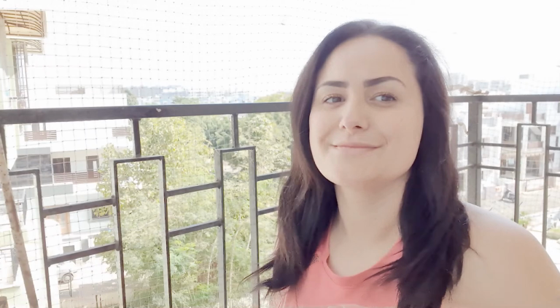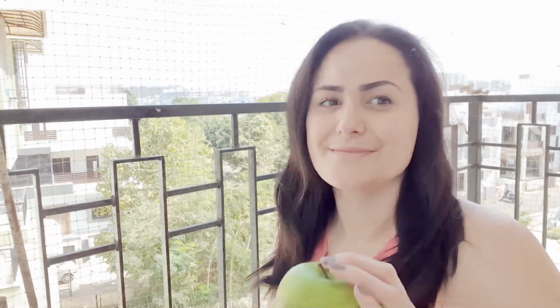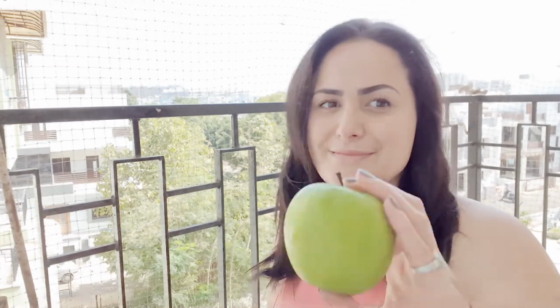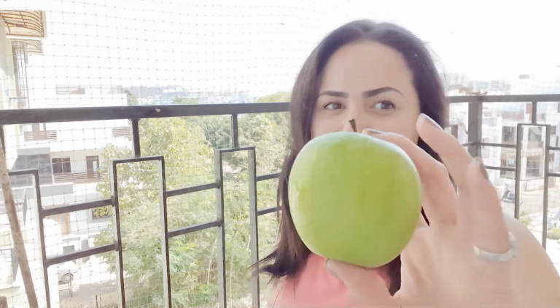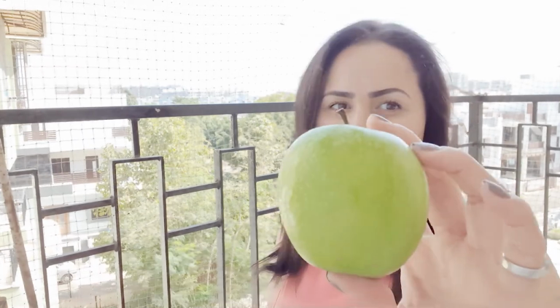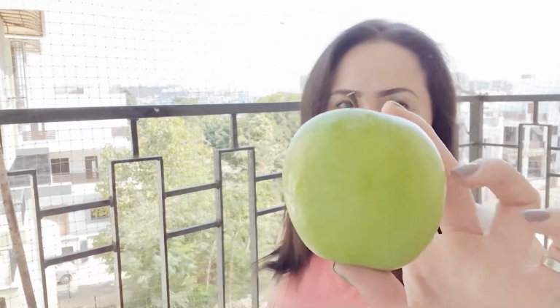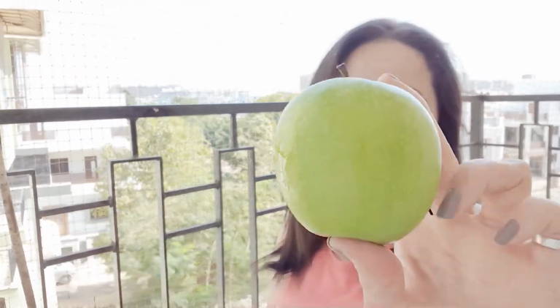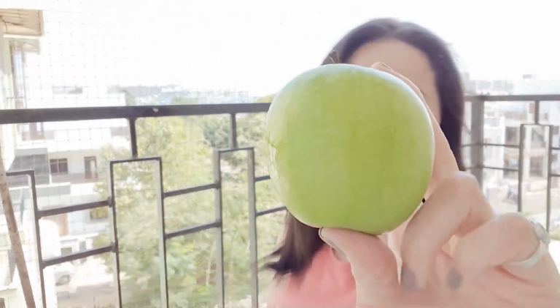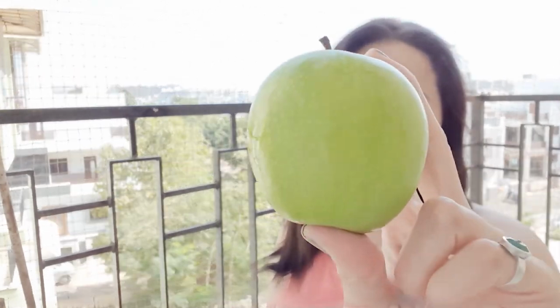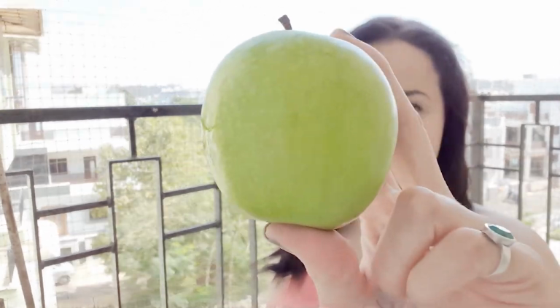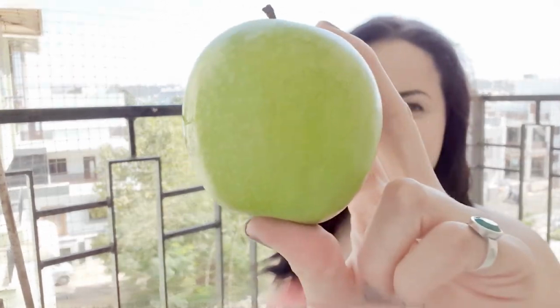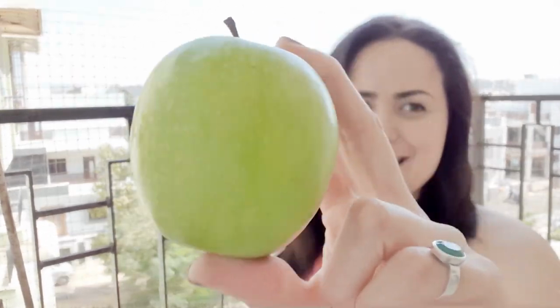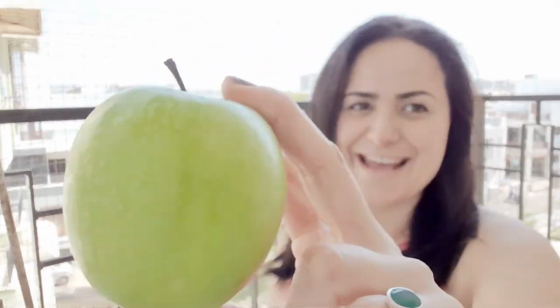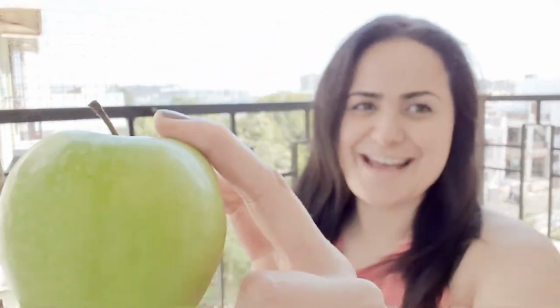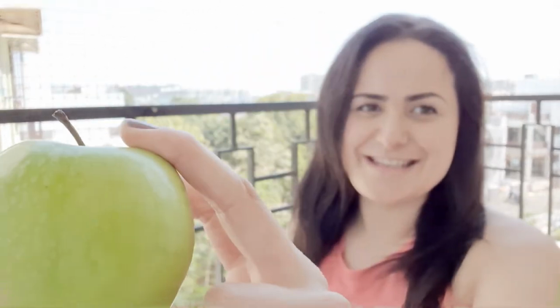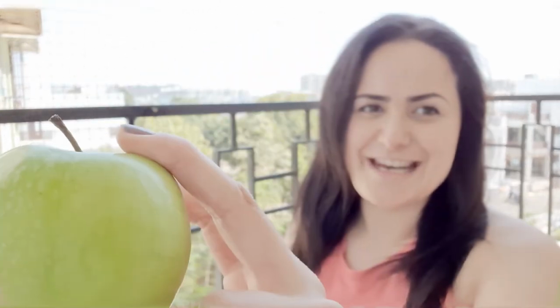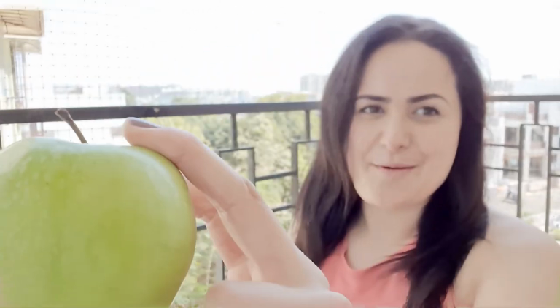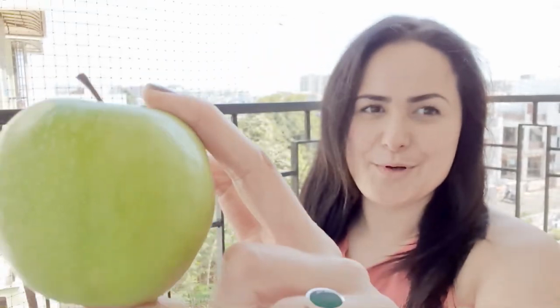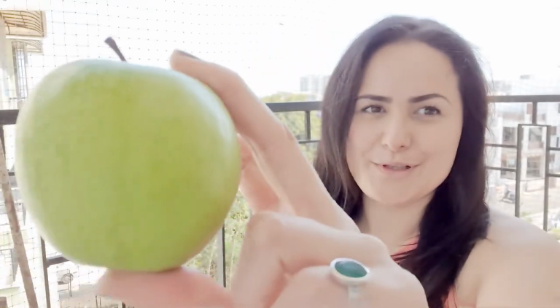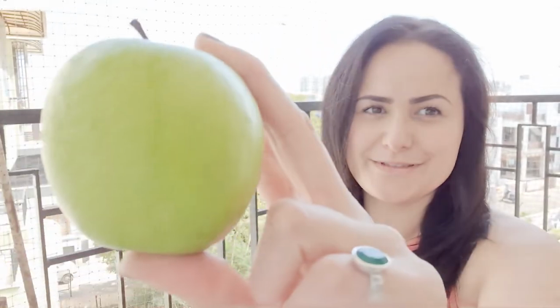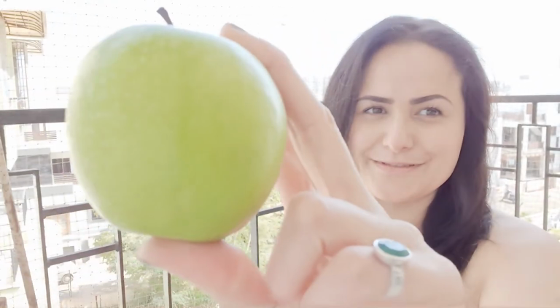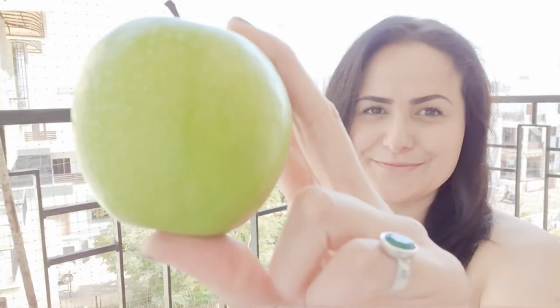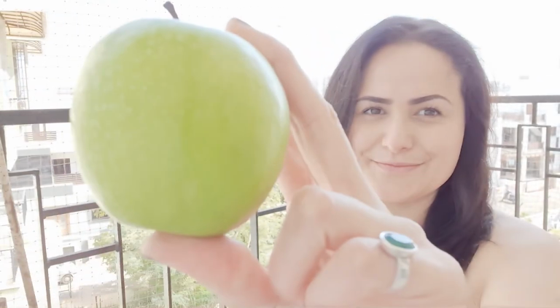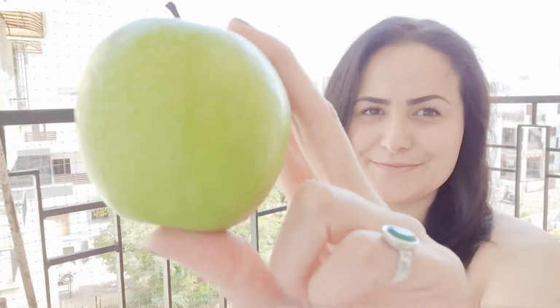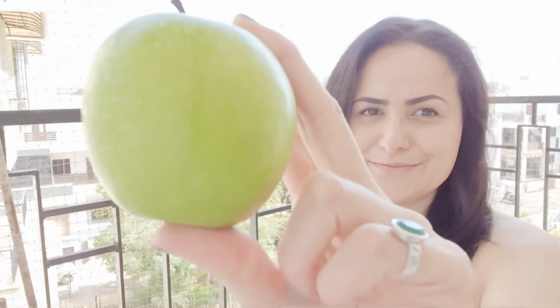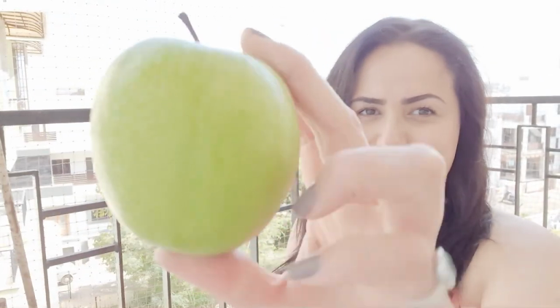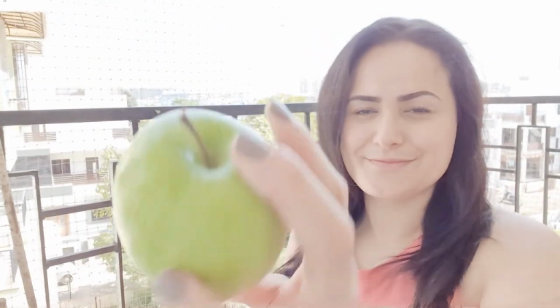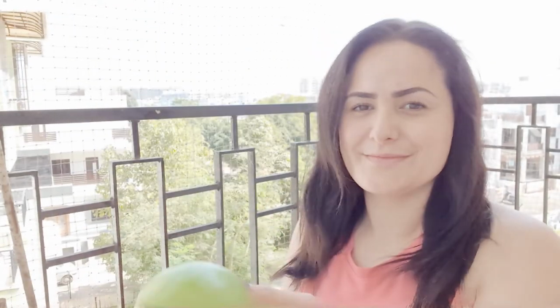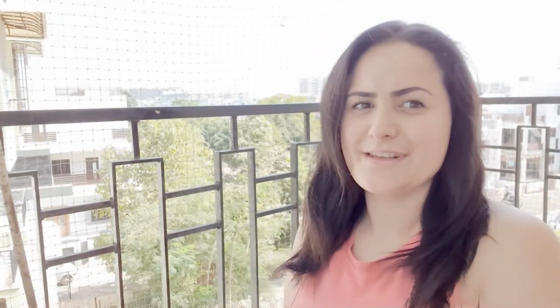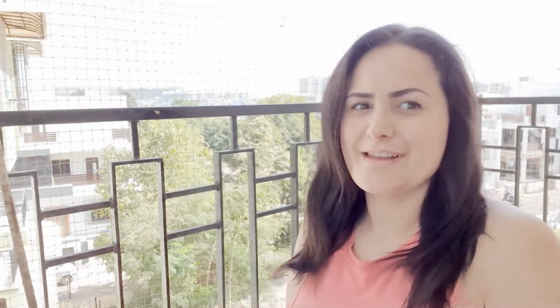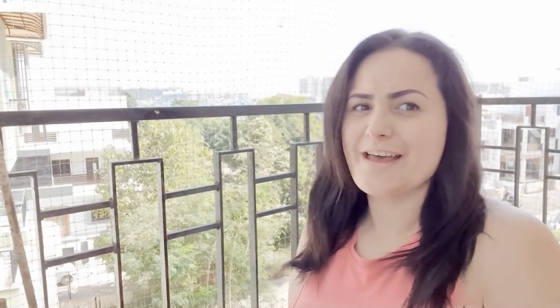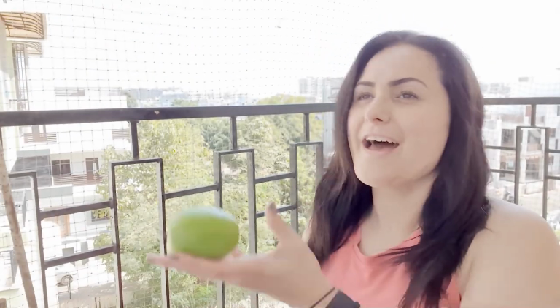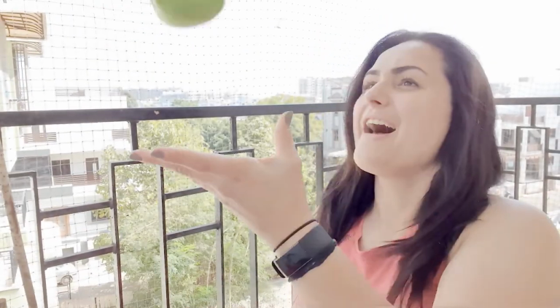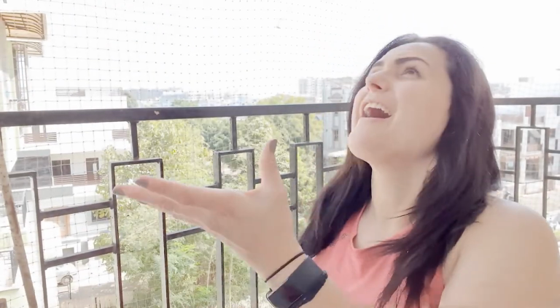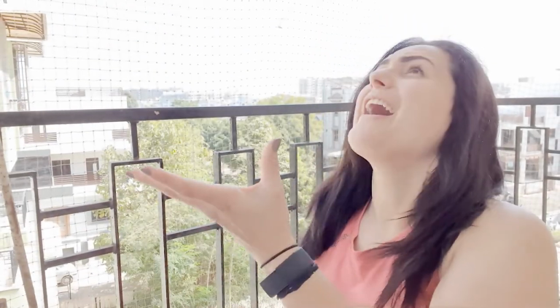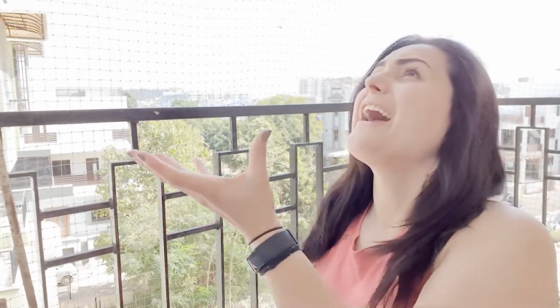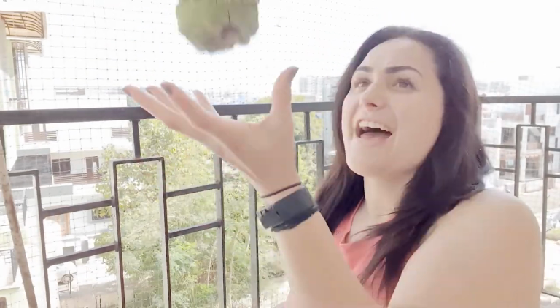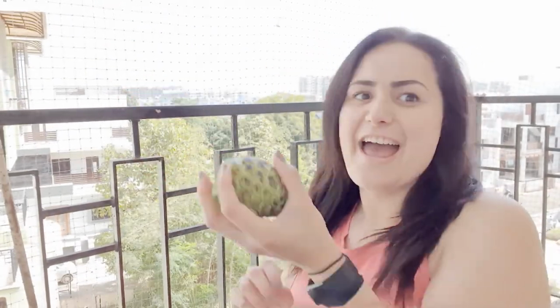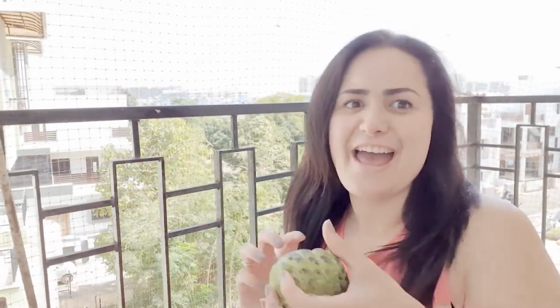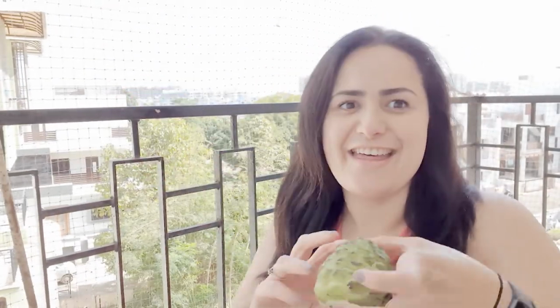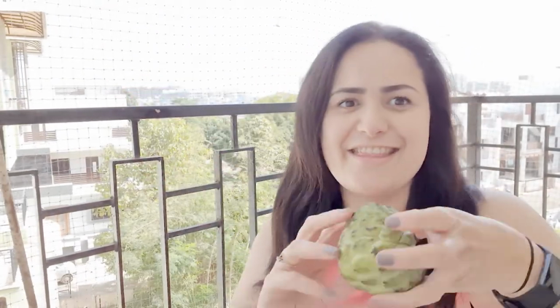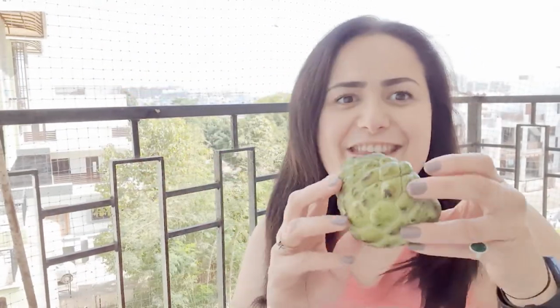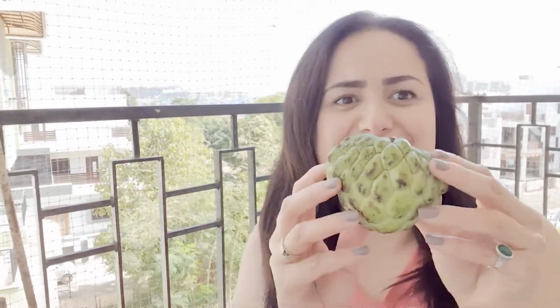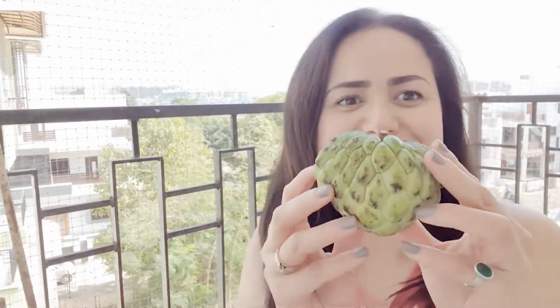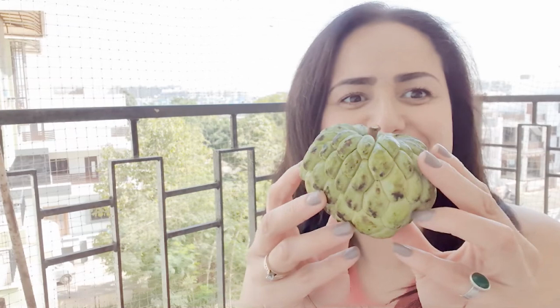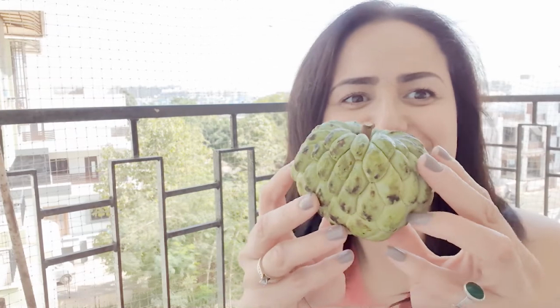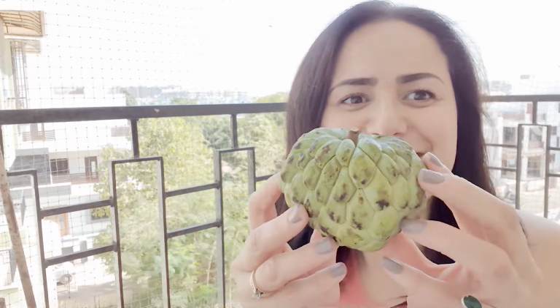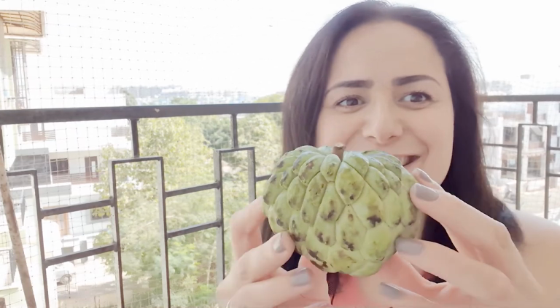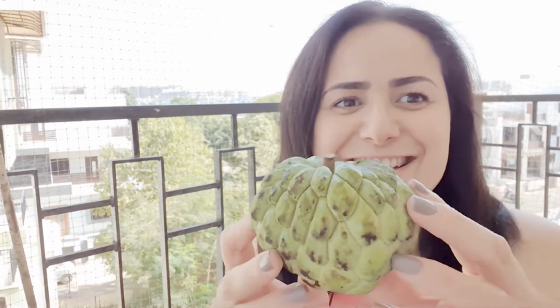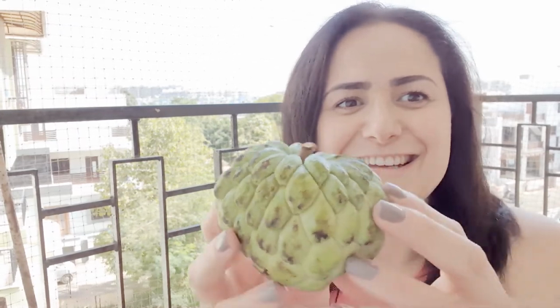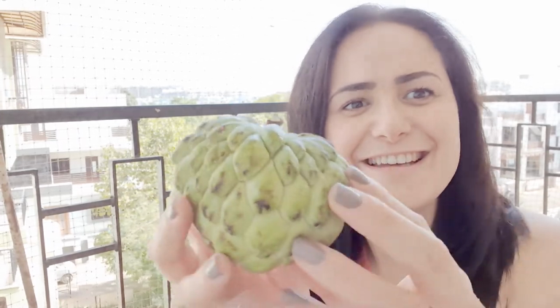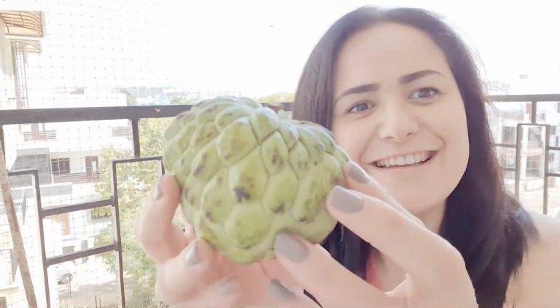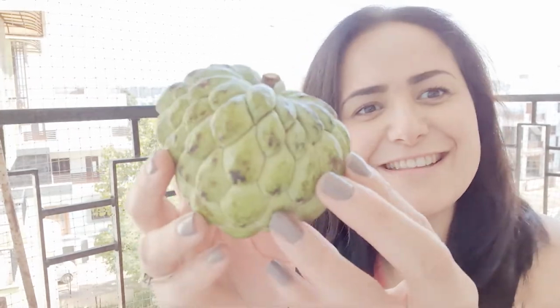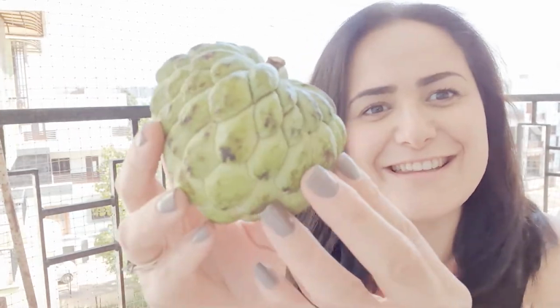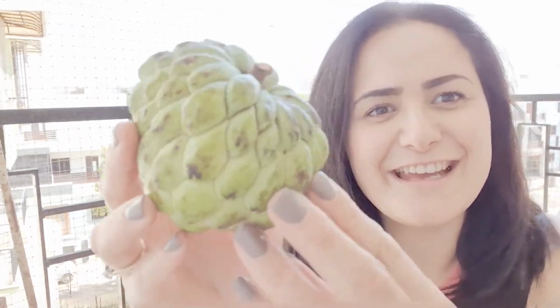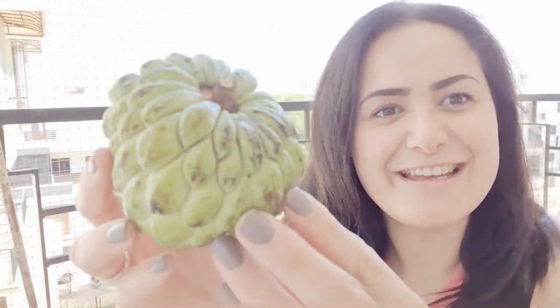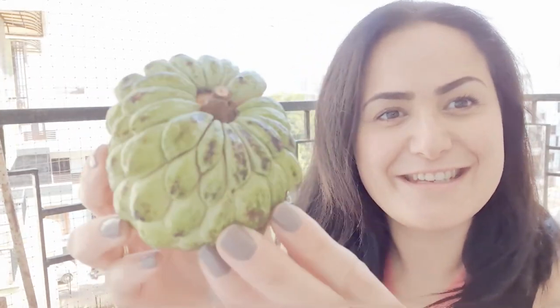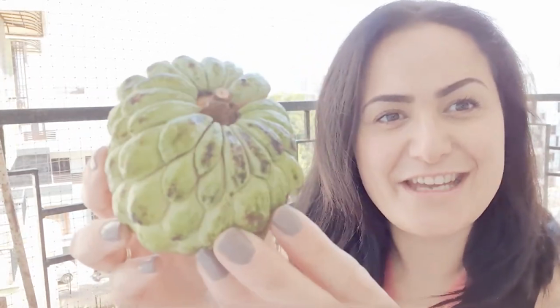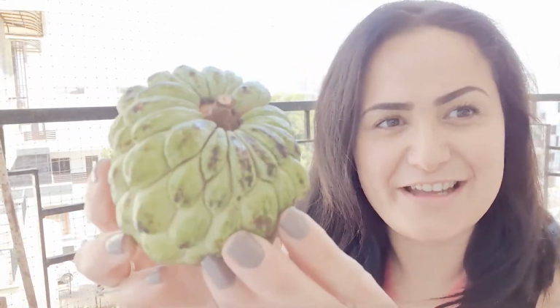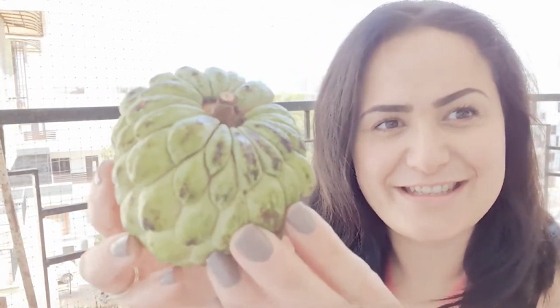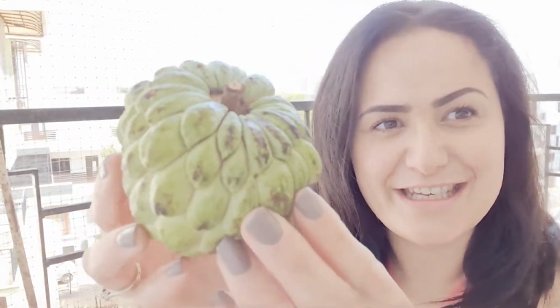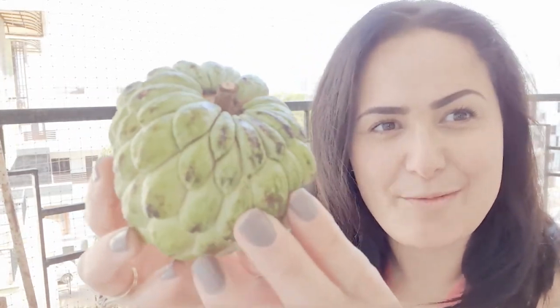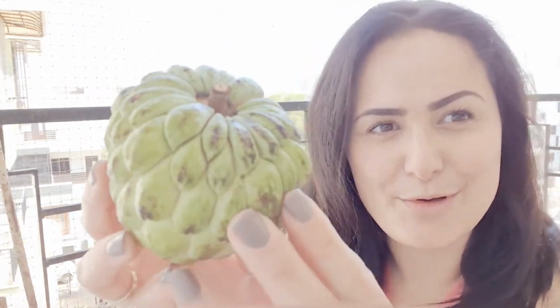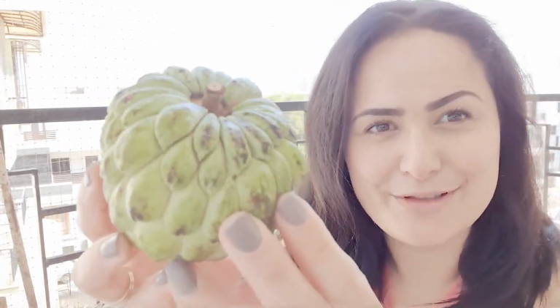This is an apple. And this is a custard apple.